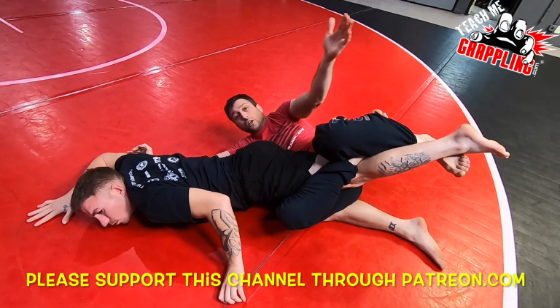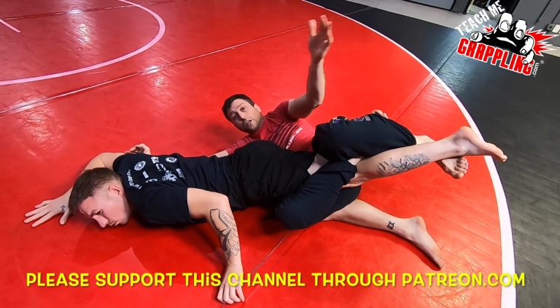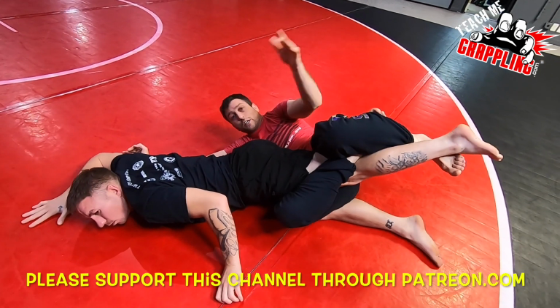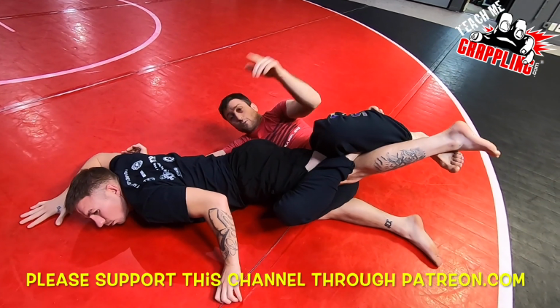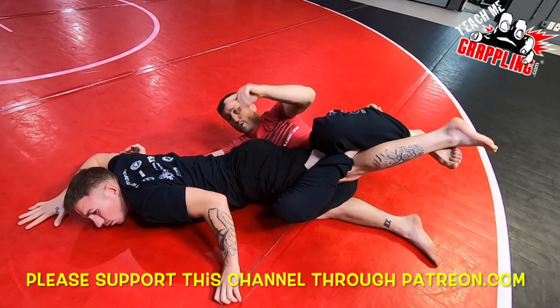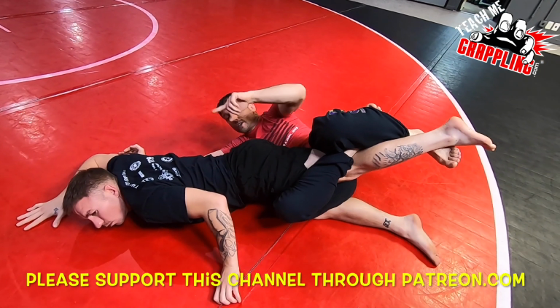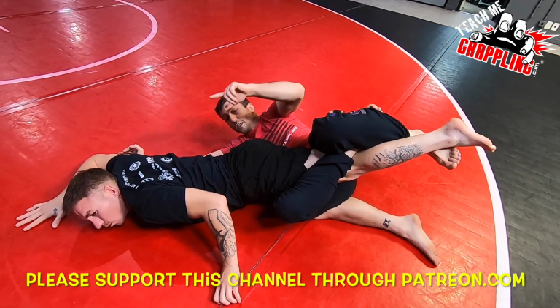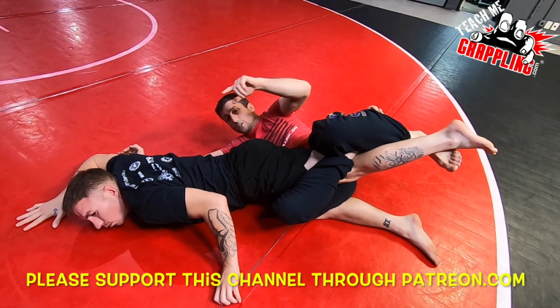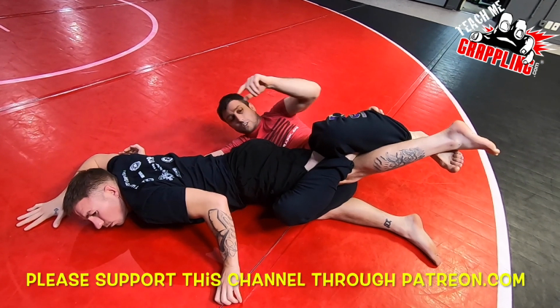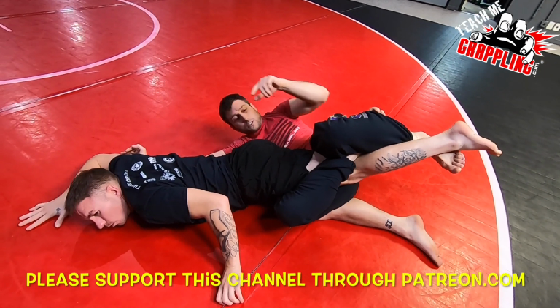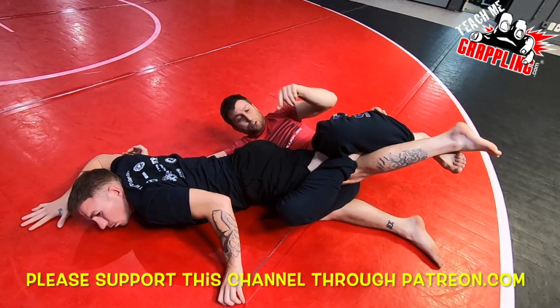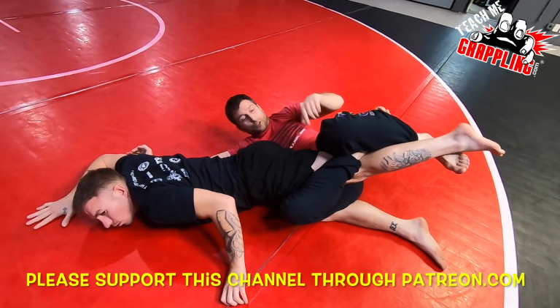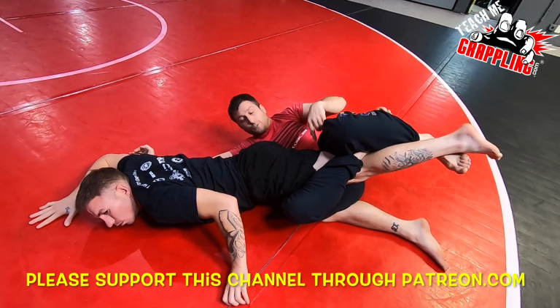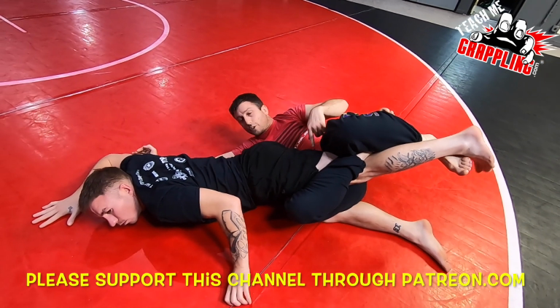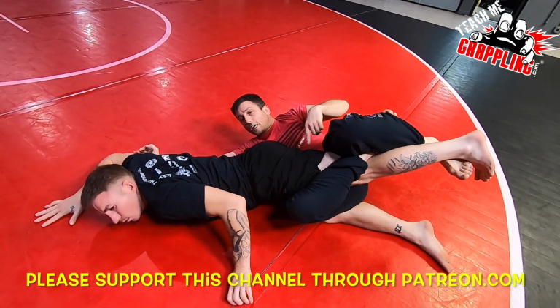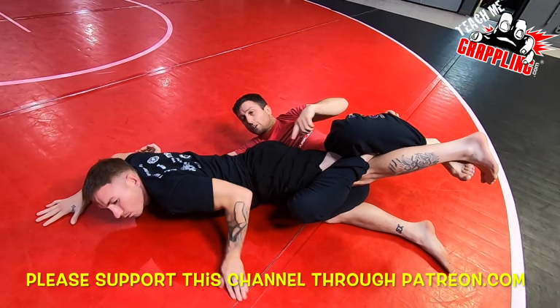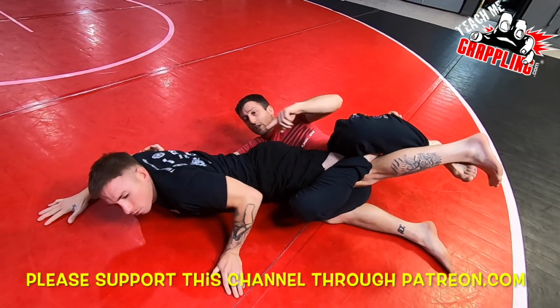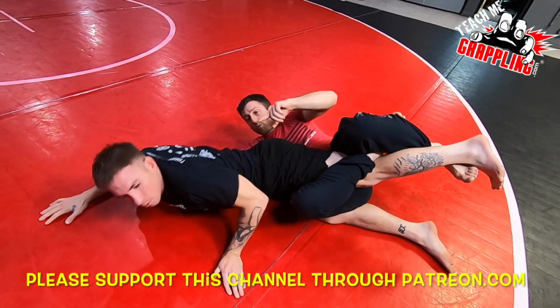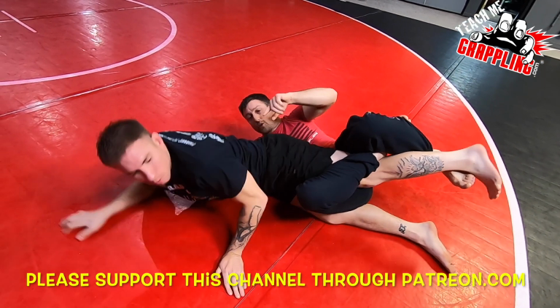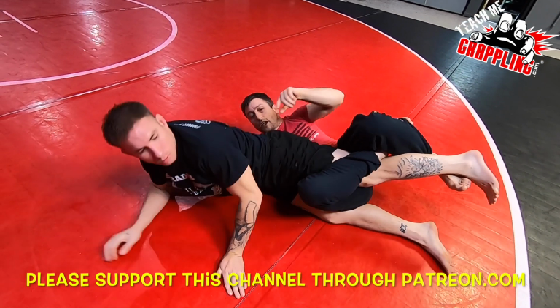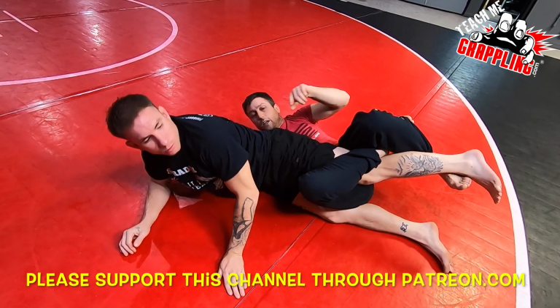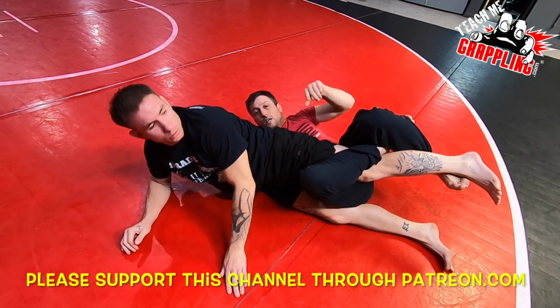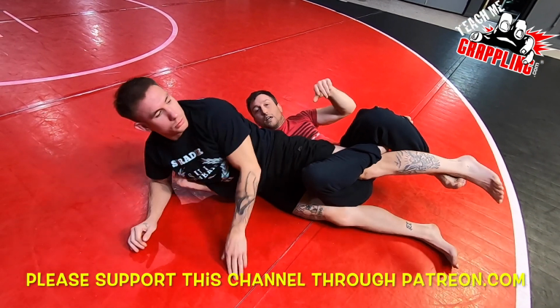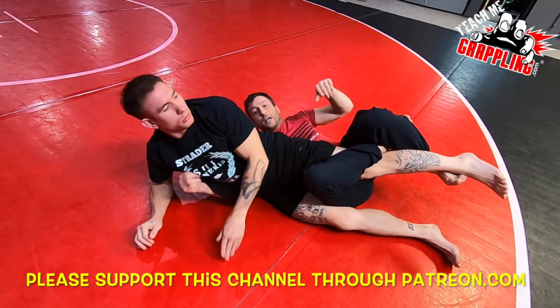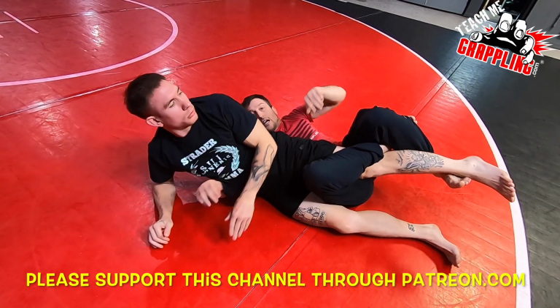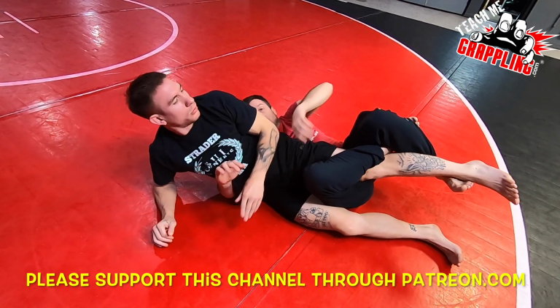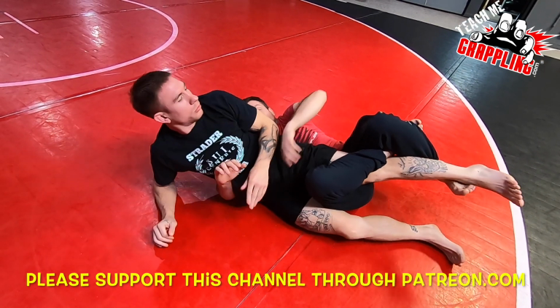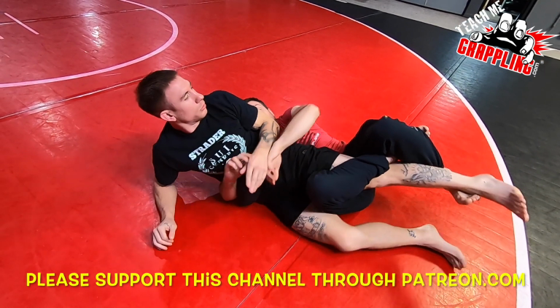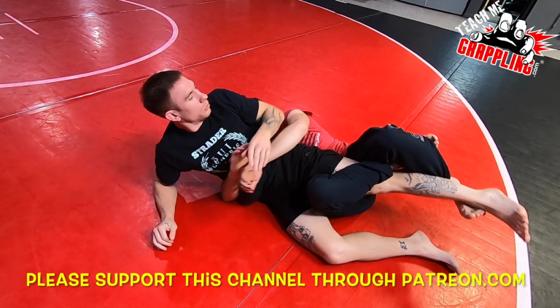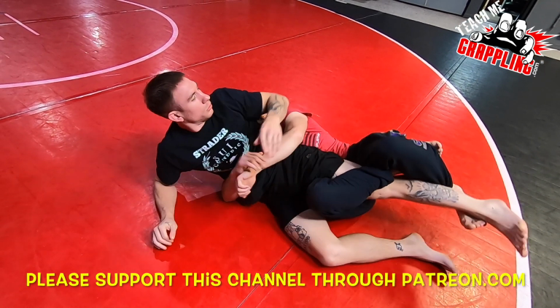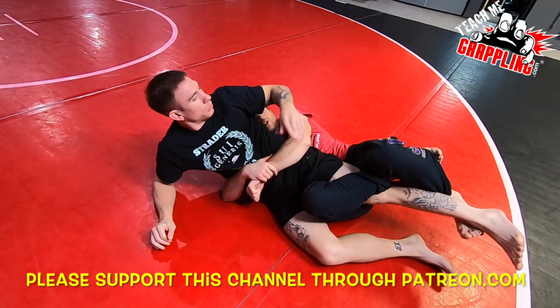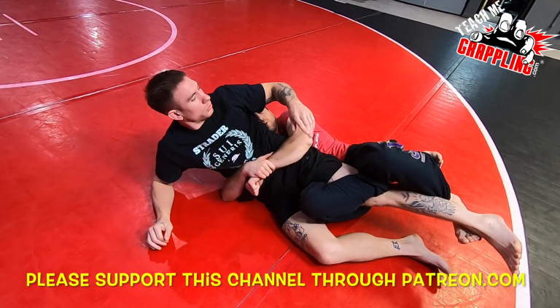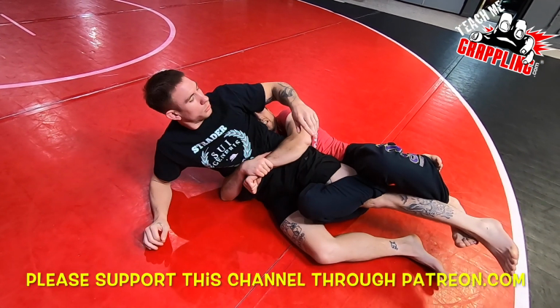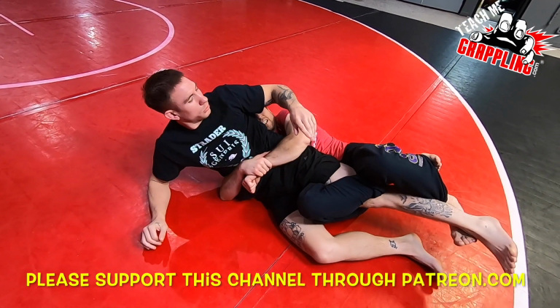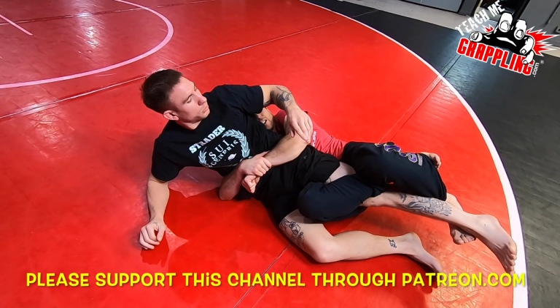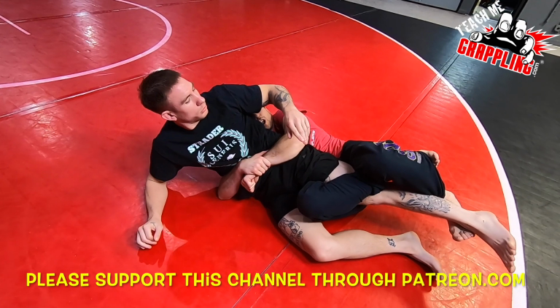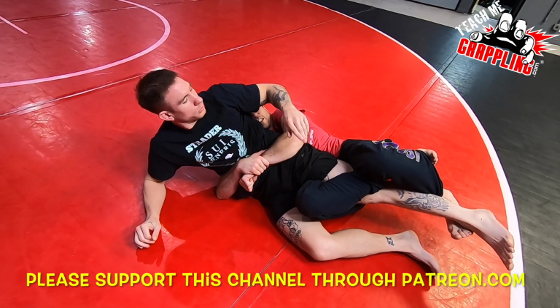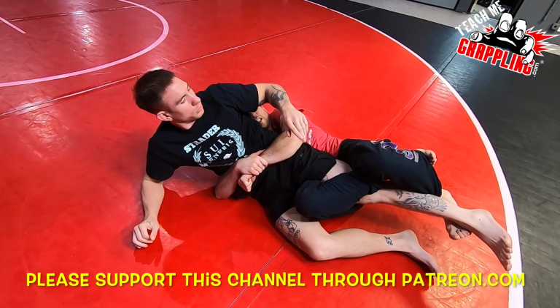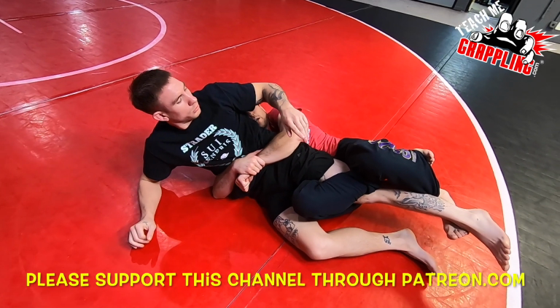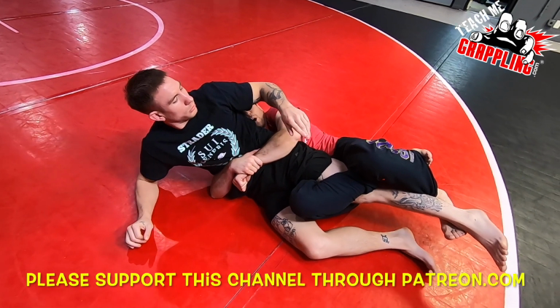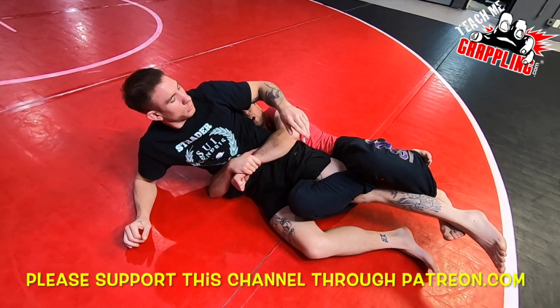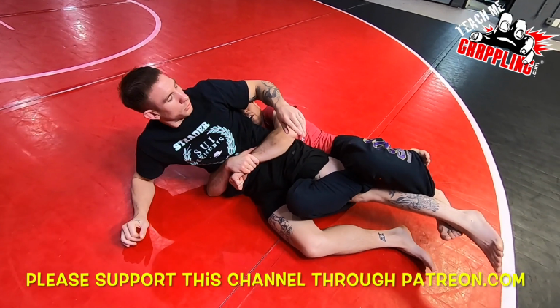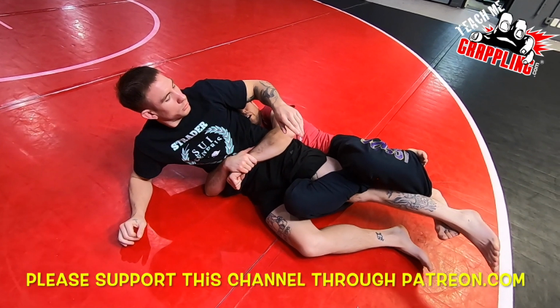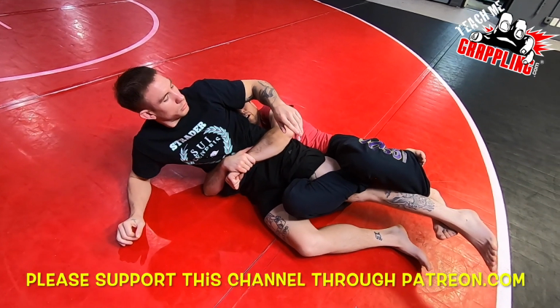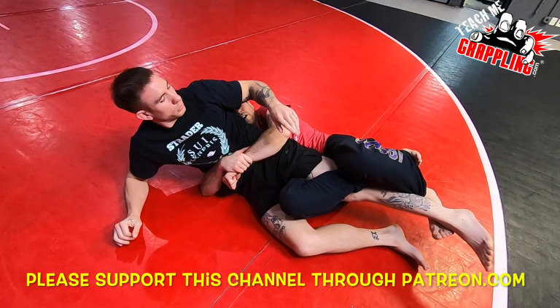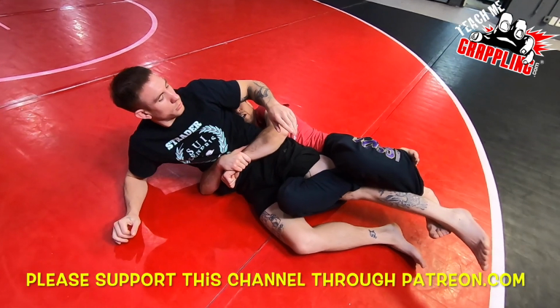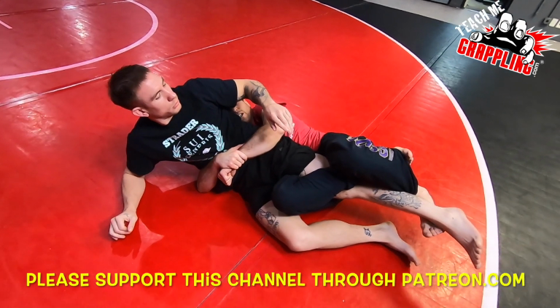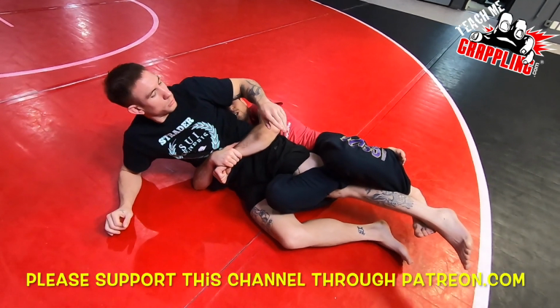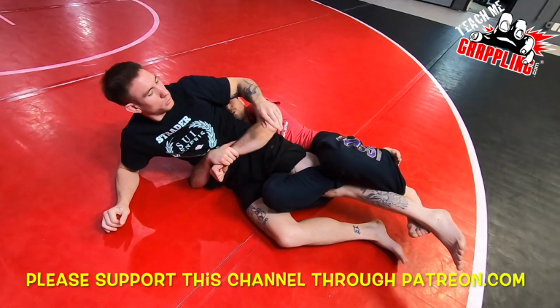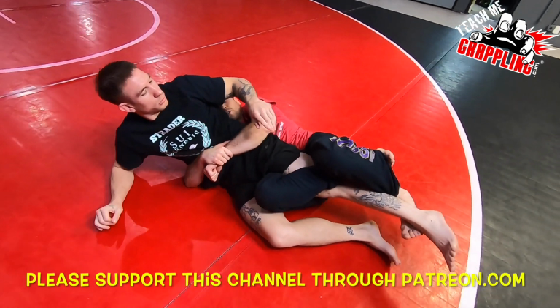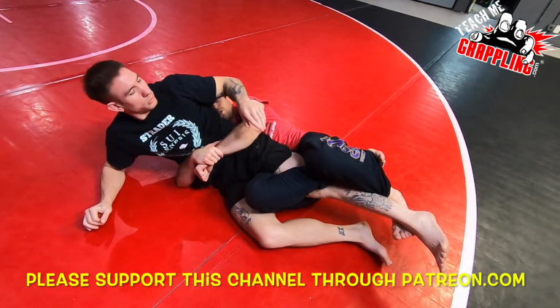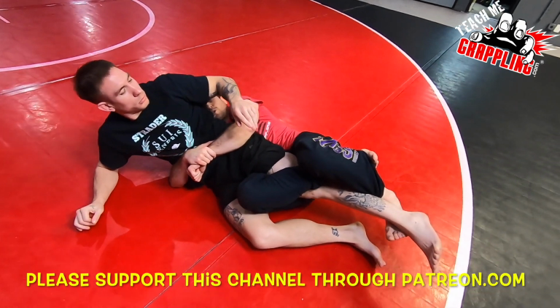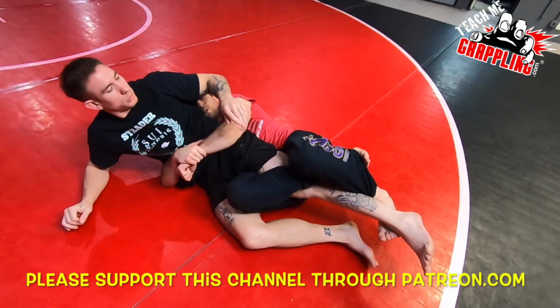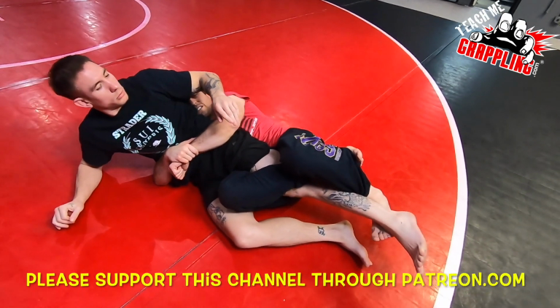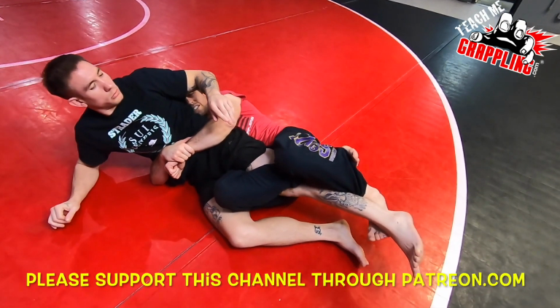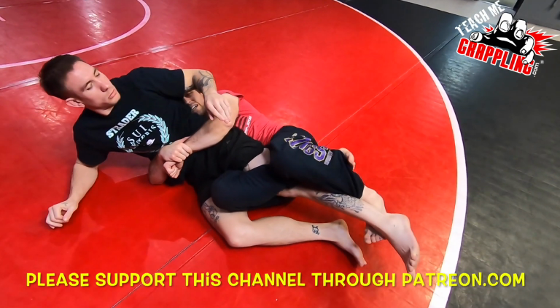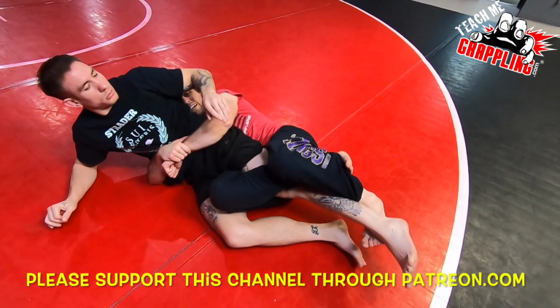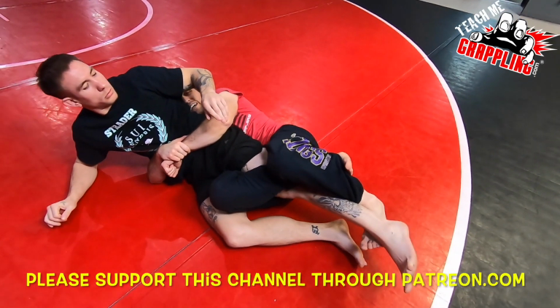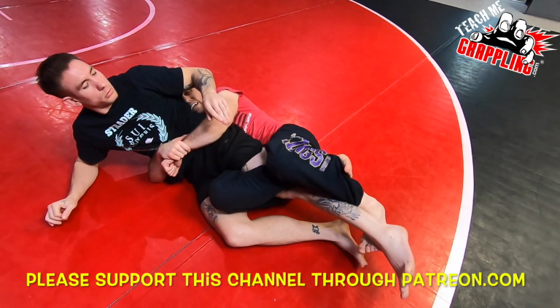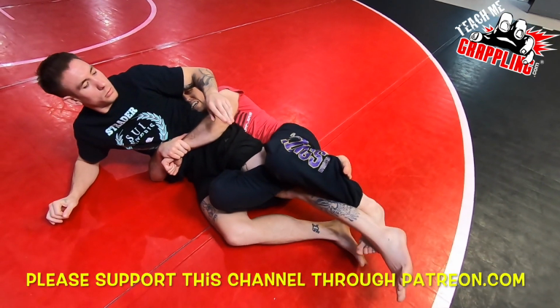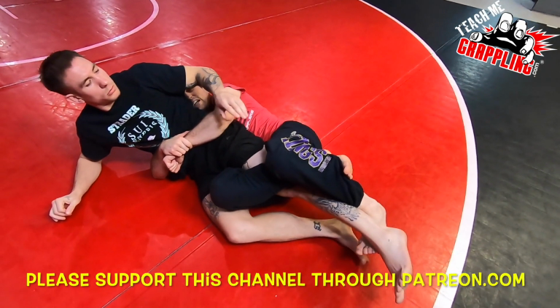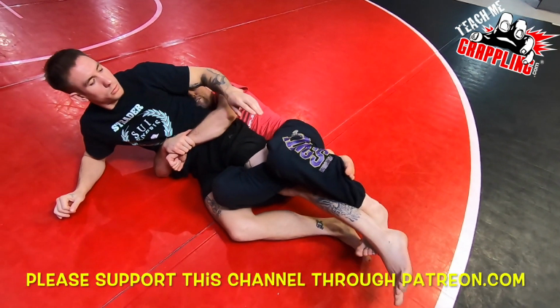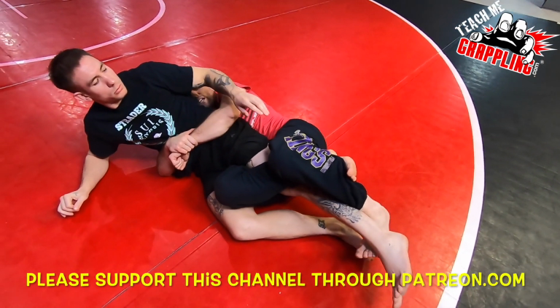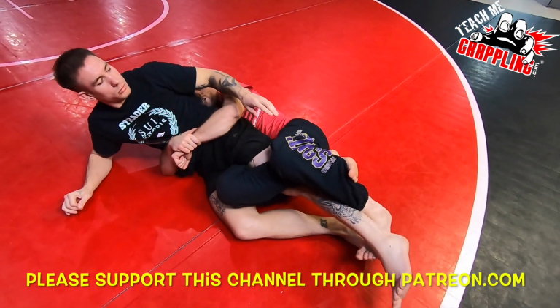What would you do if he straightened hard and you didn't get it? He rotates — you feel that? You gotta rotate. I lock around the waist, I check the knee bar, squeeze, squeeze, squeeze, and I finish.